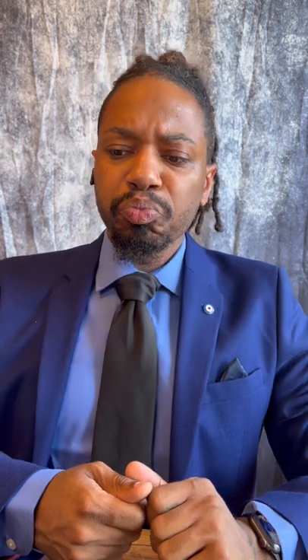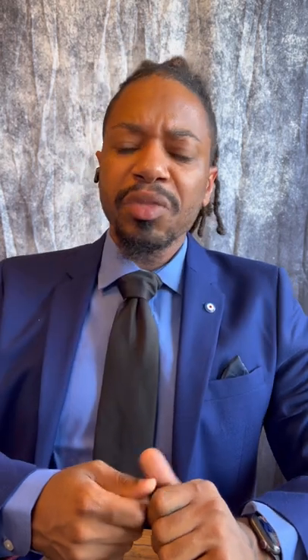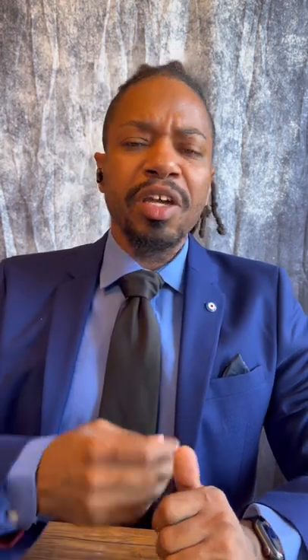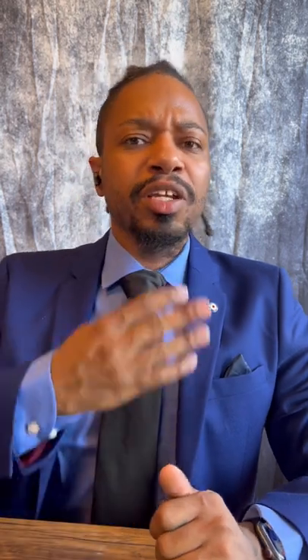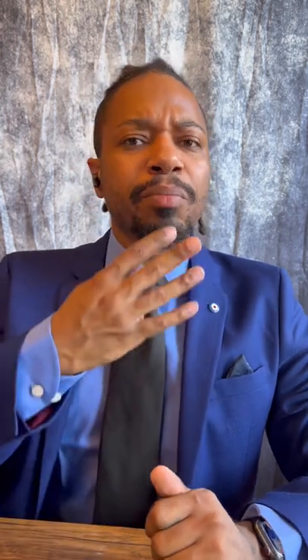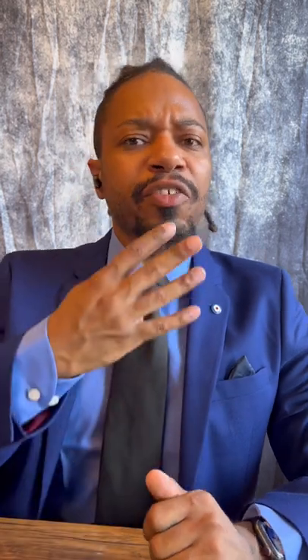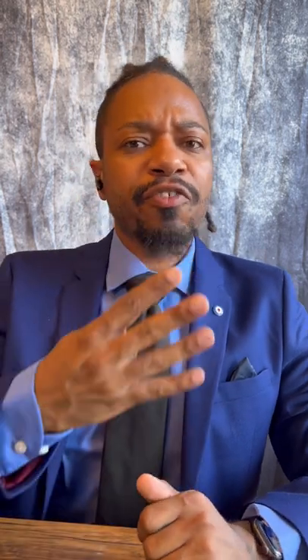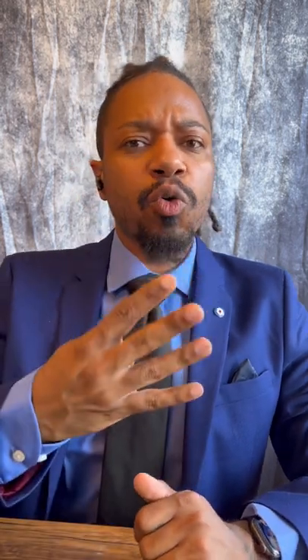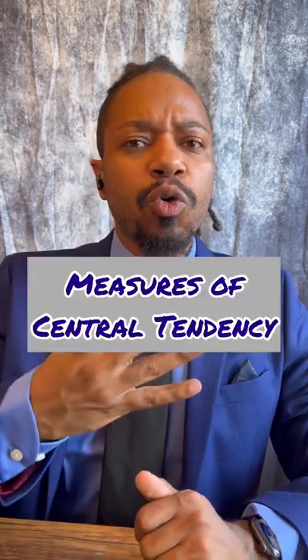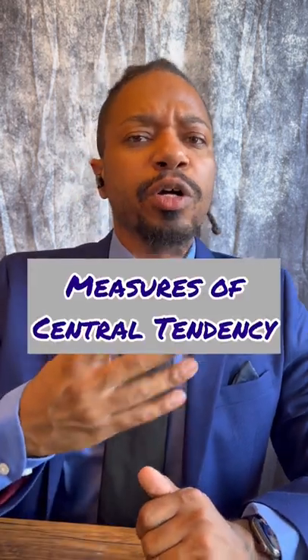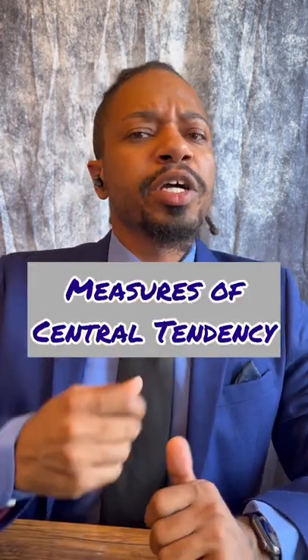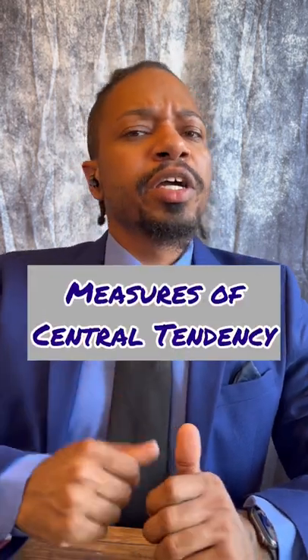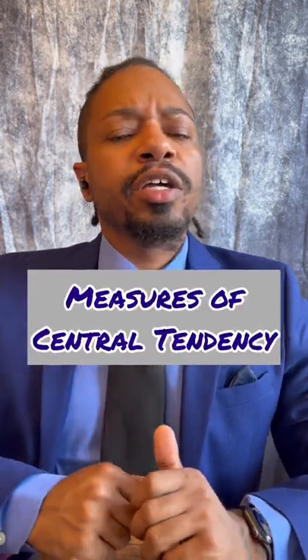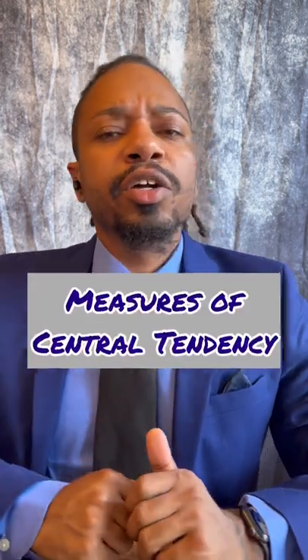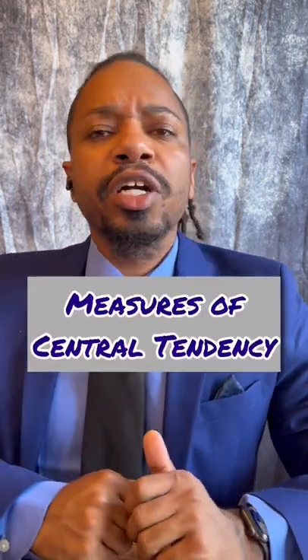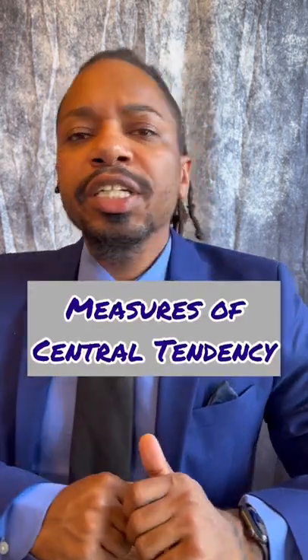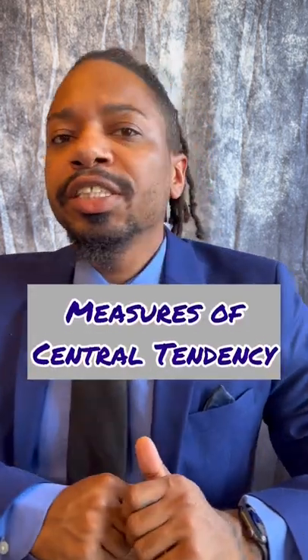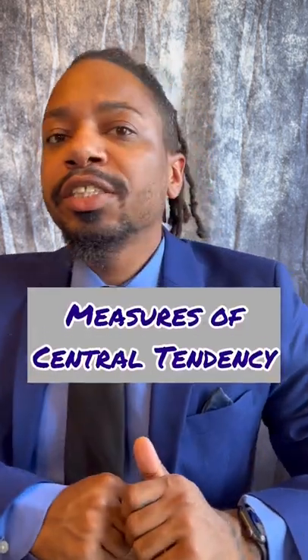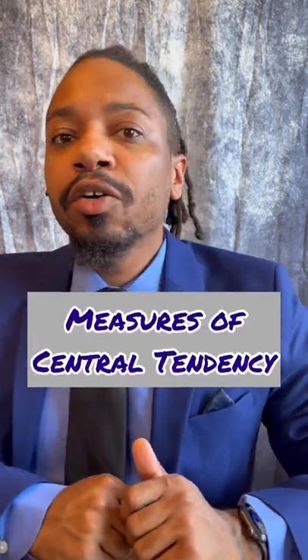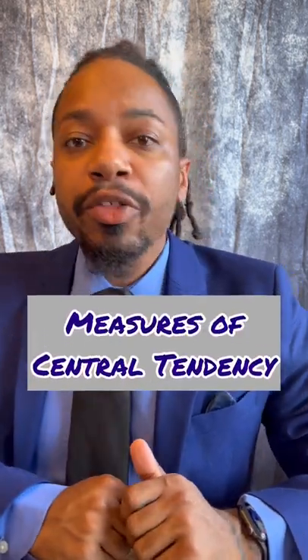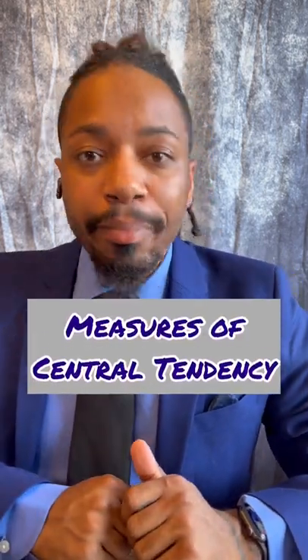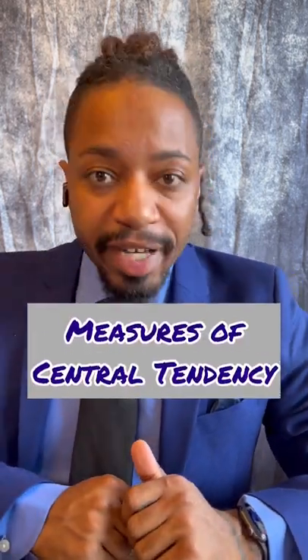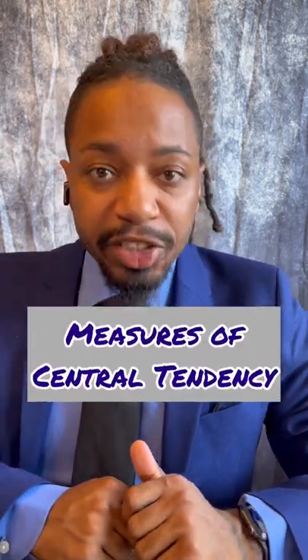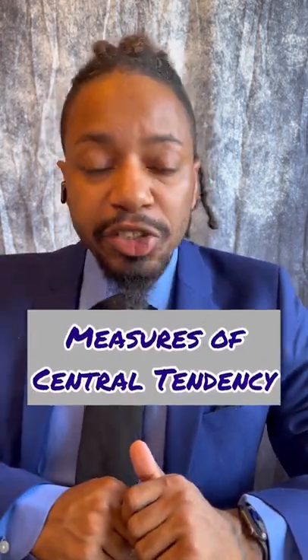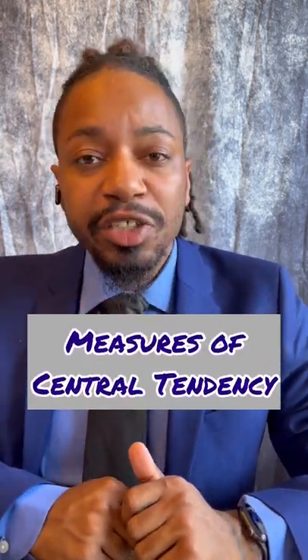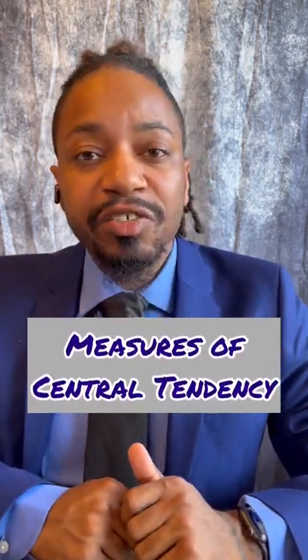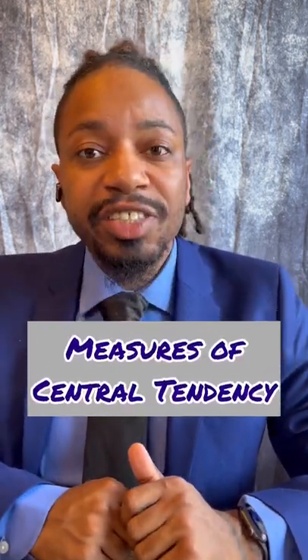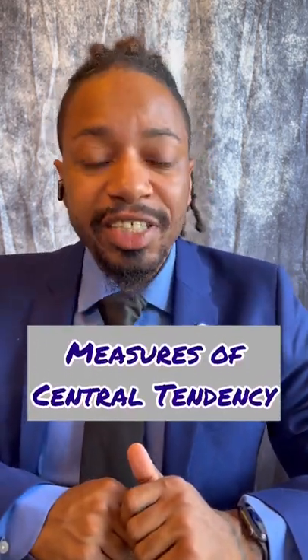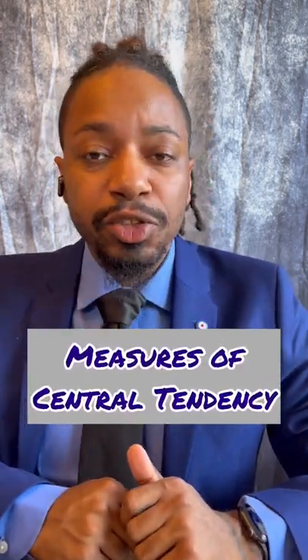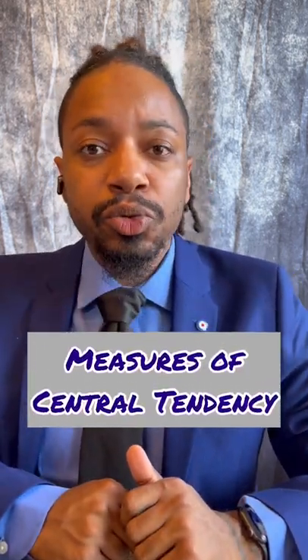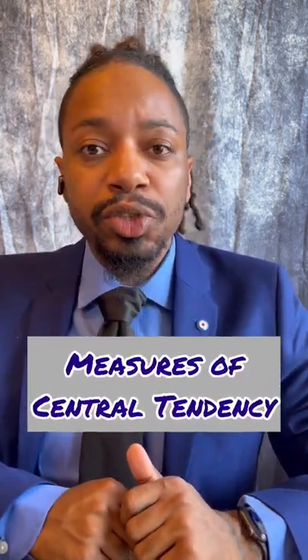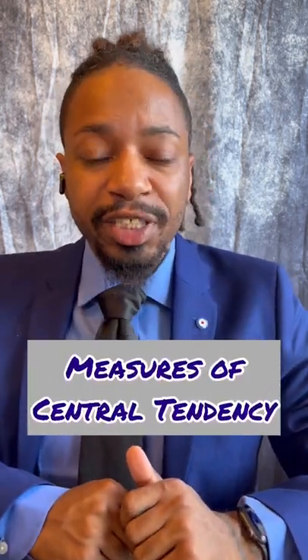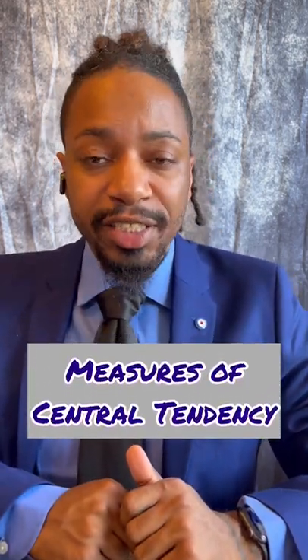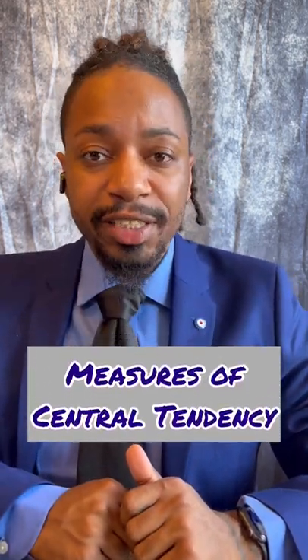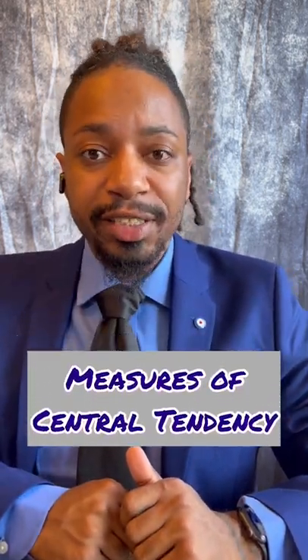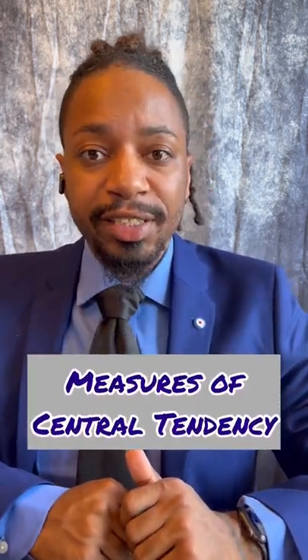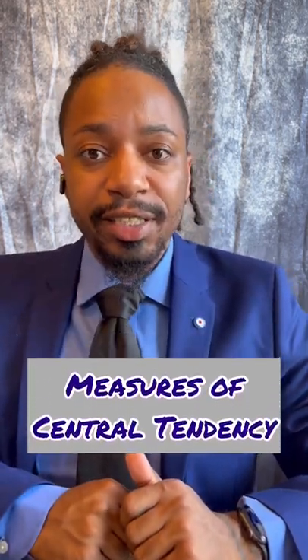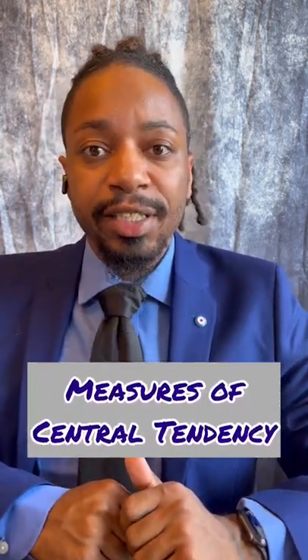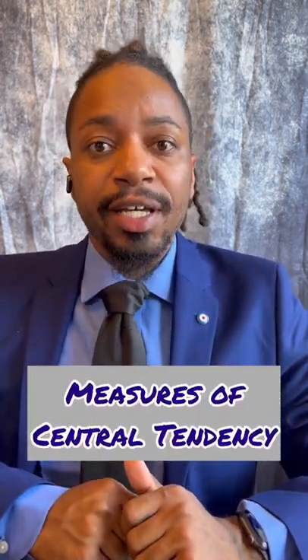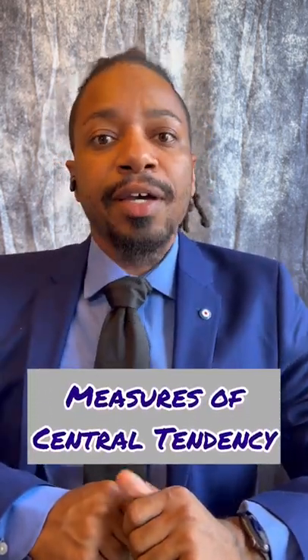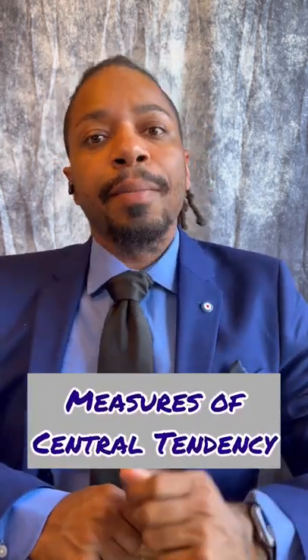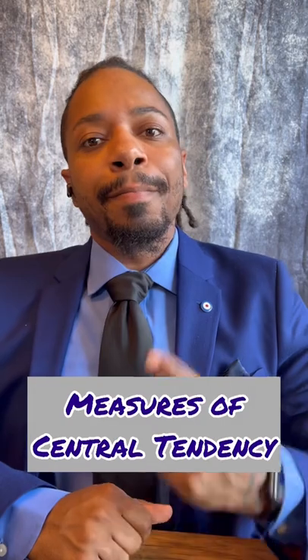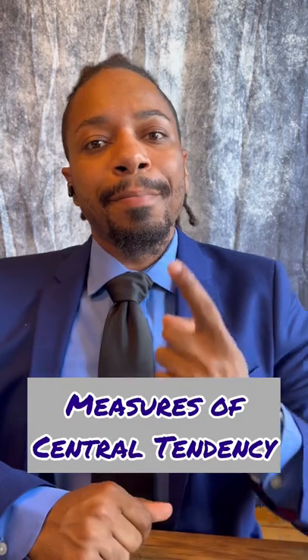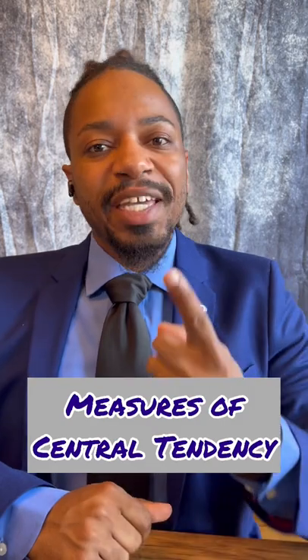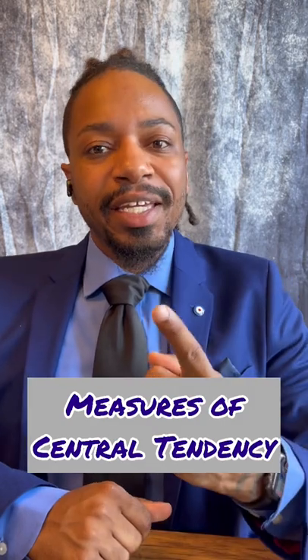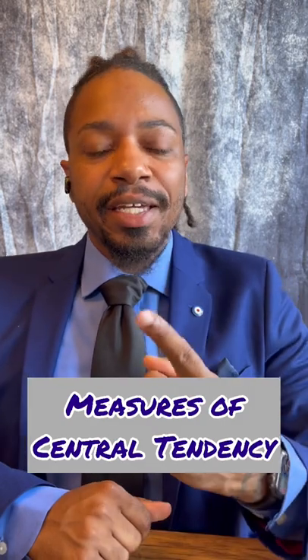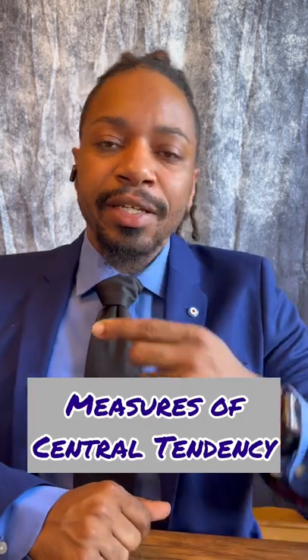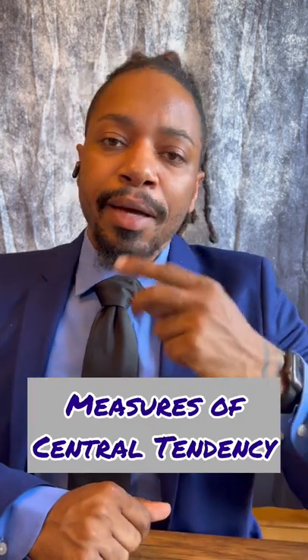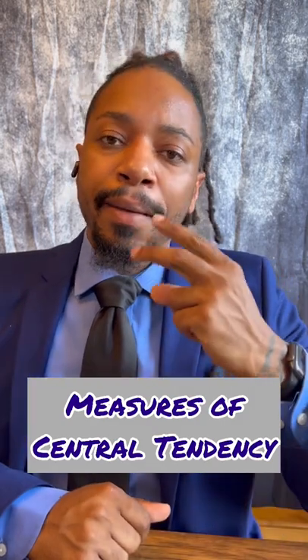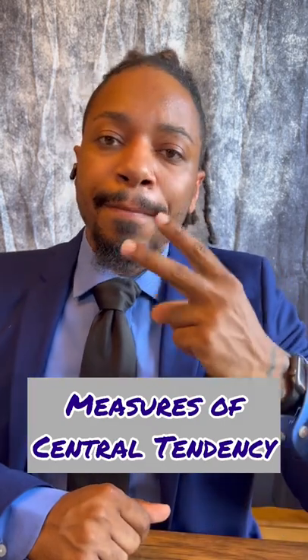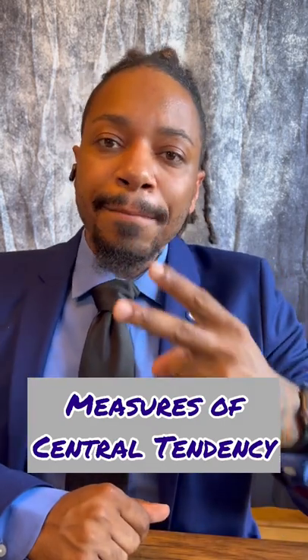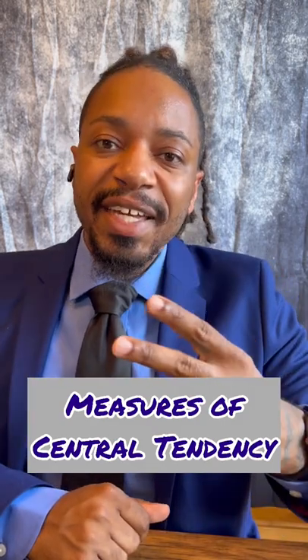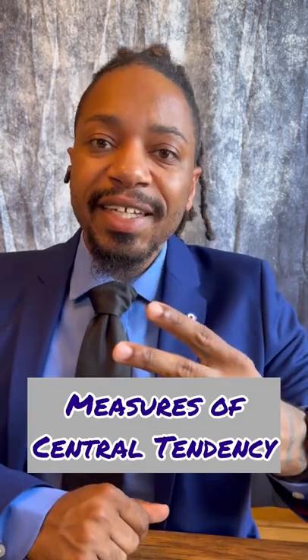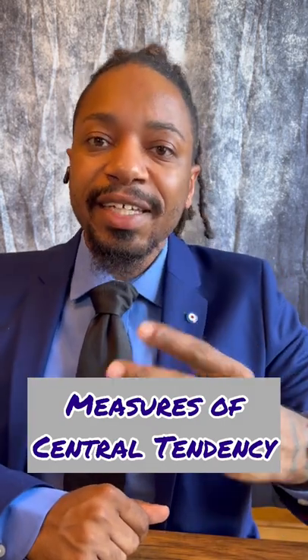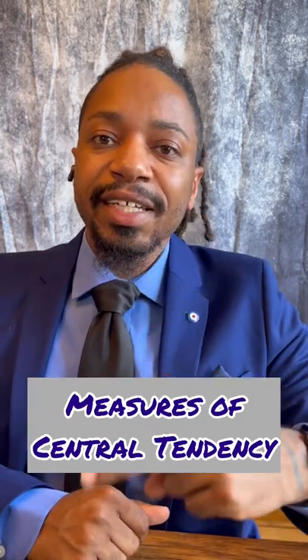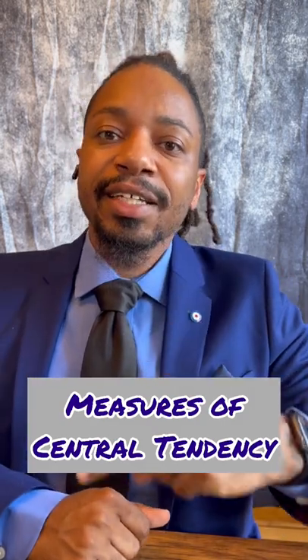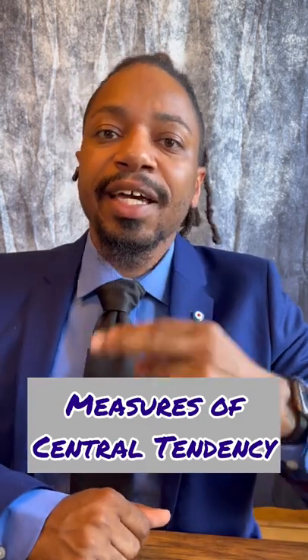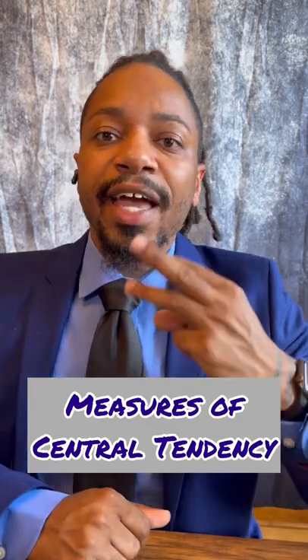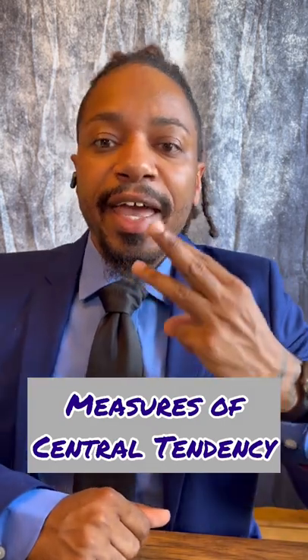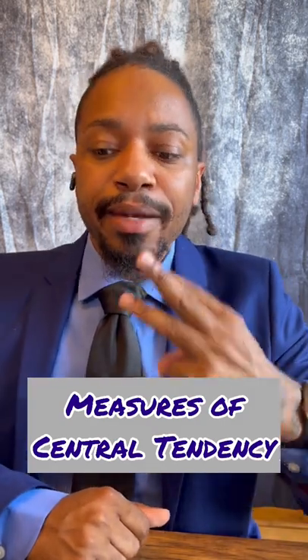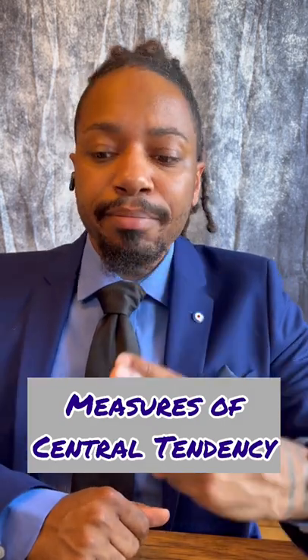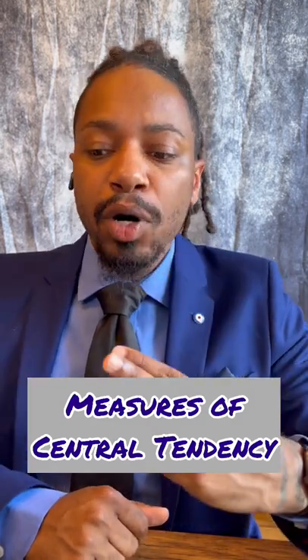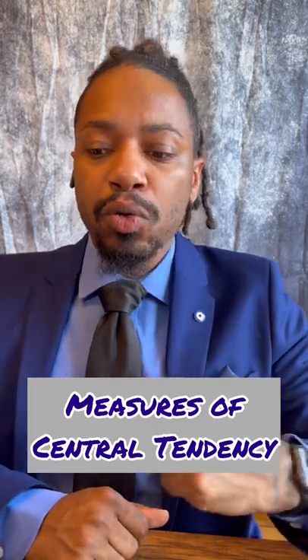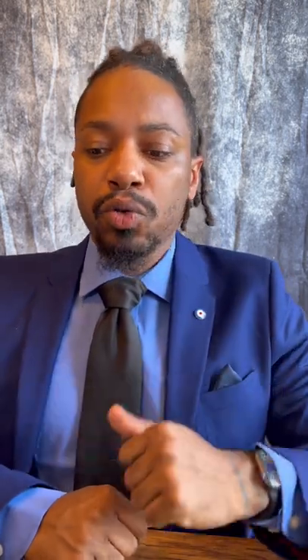Number four, you're going to need to know the measures of central tendency: mean, median, and mode.